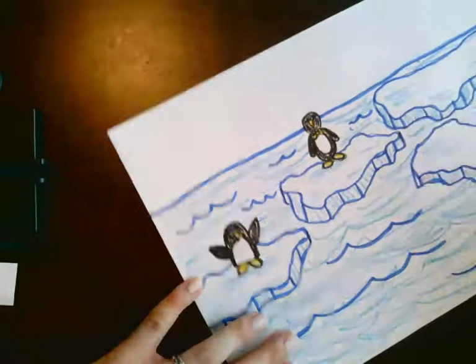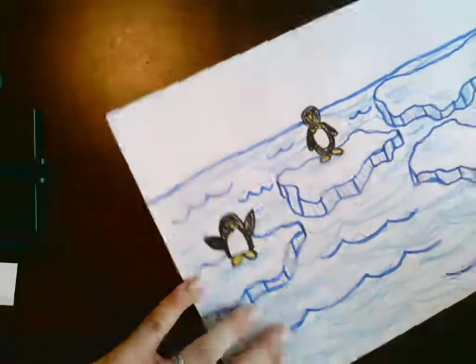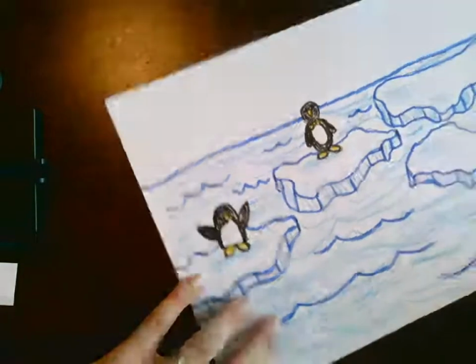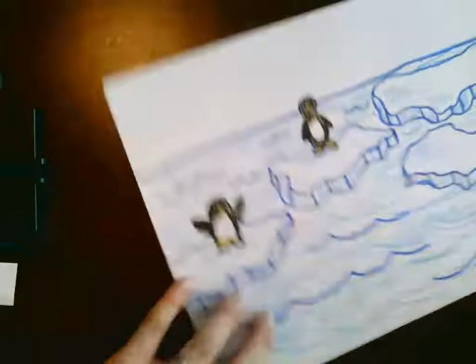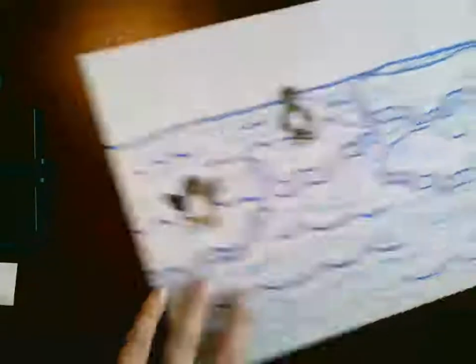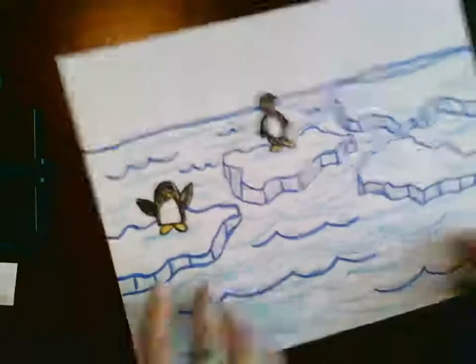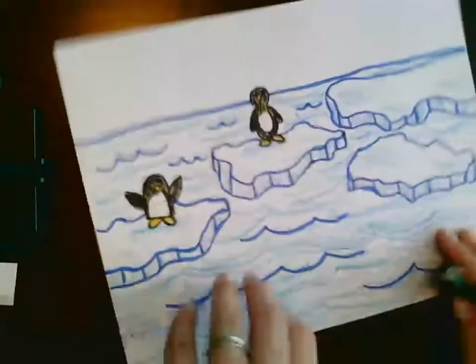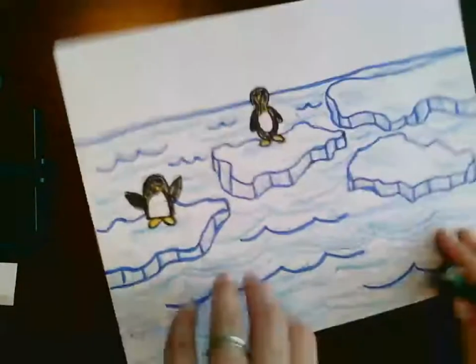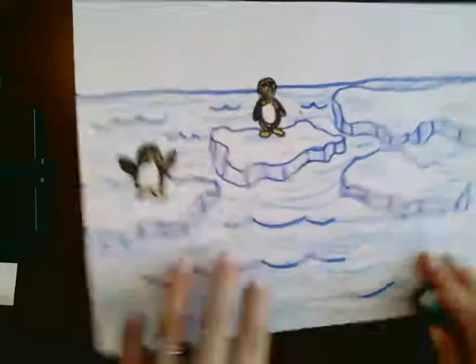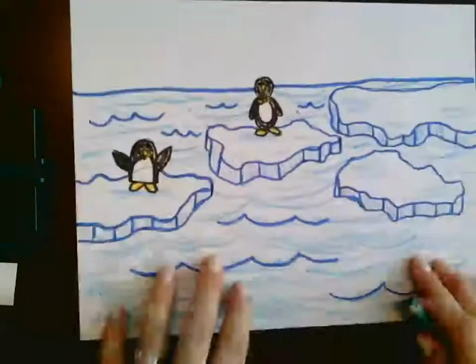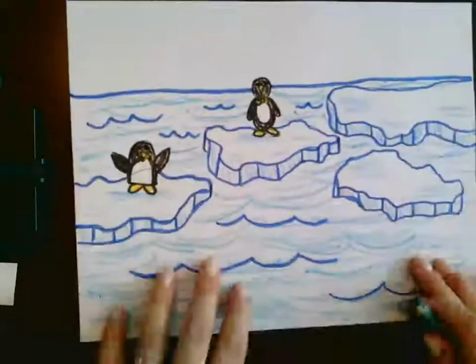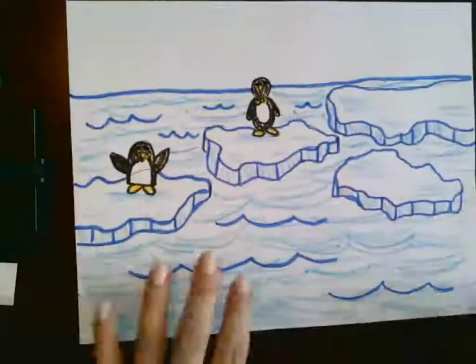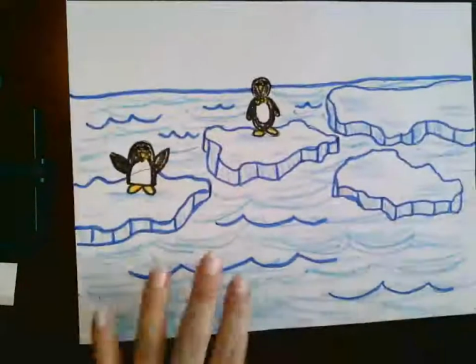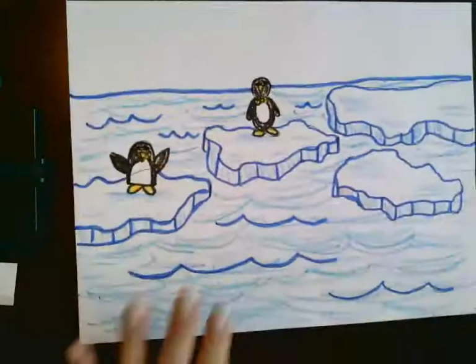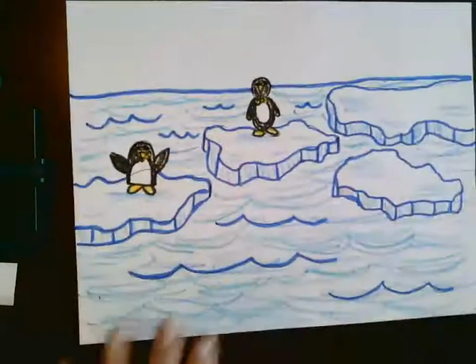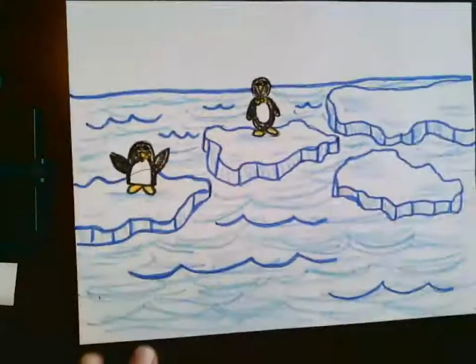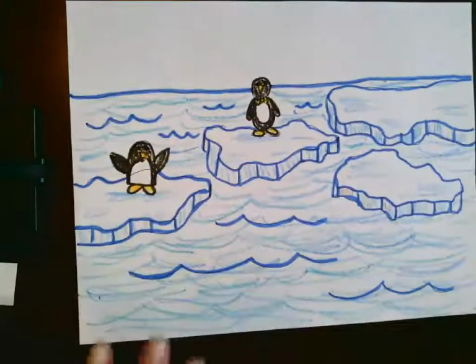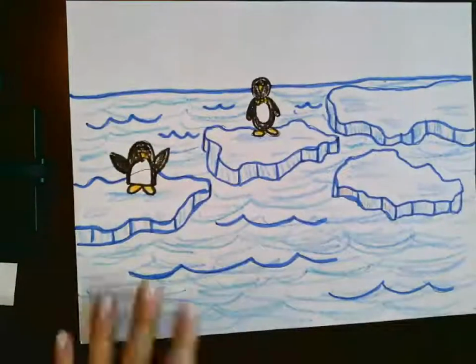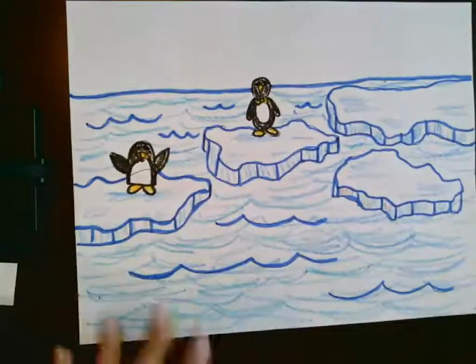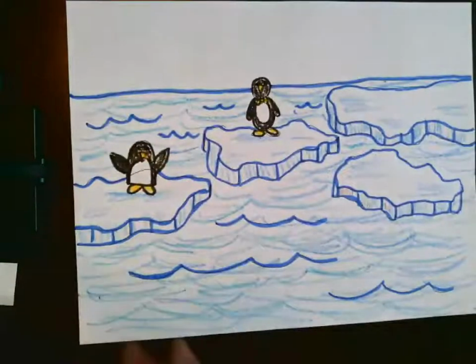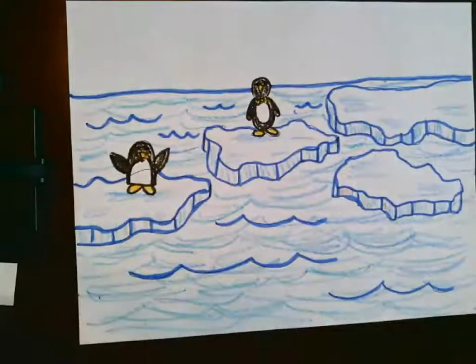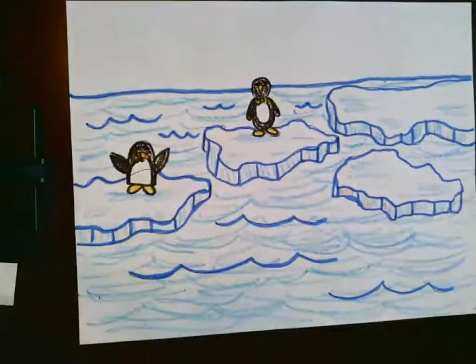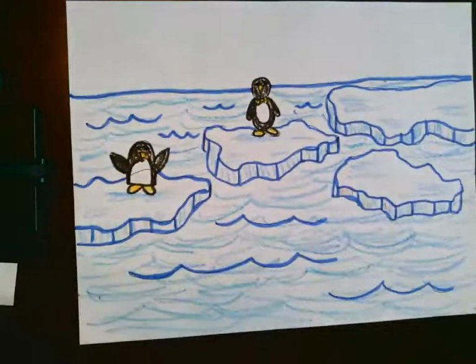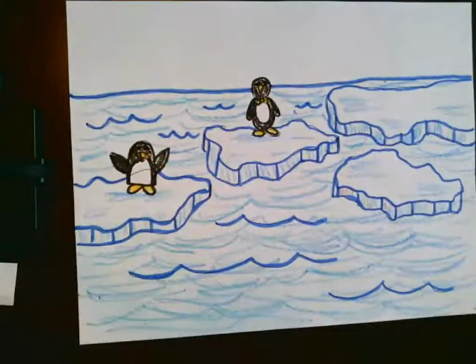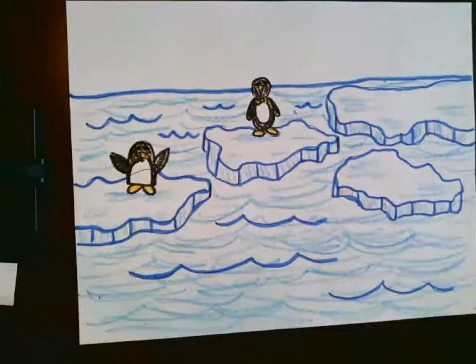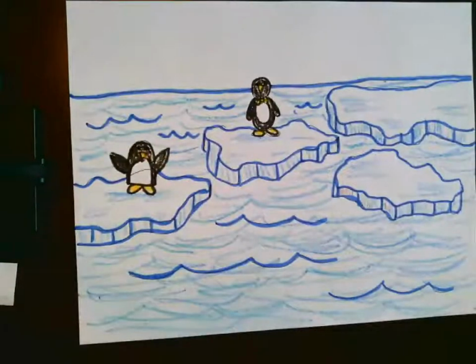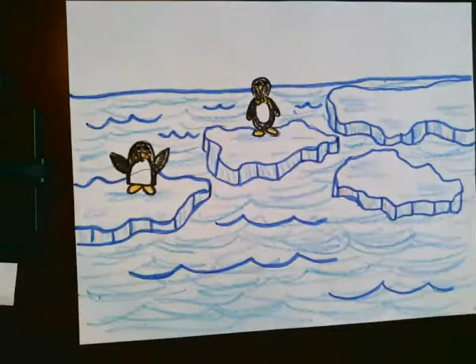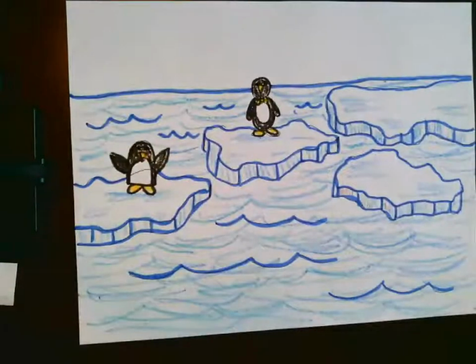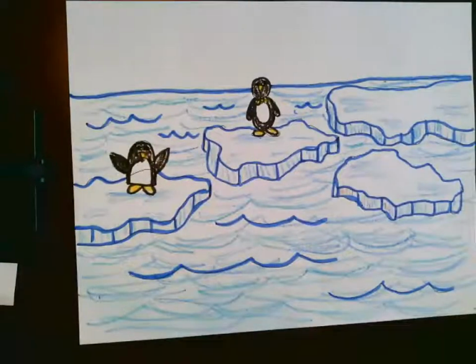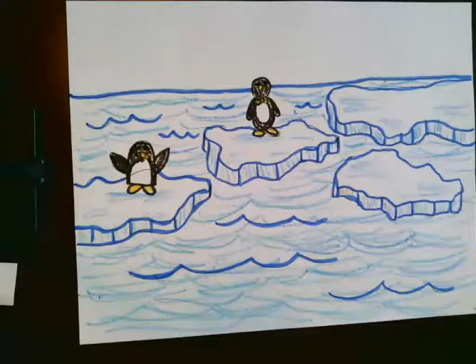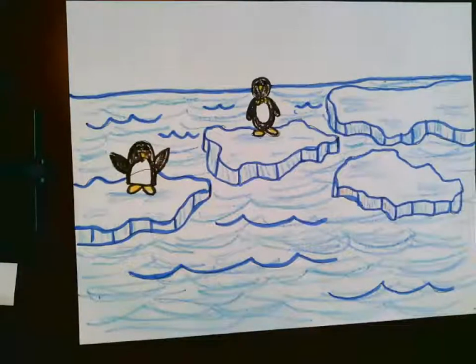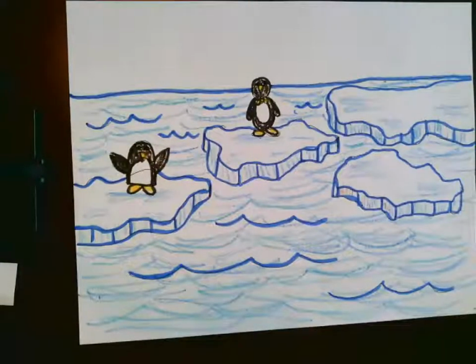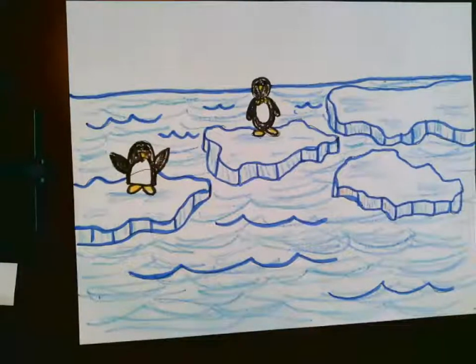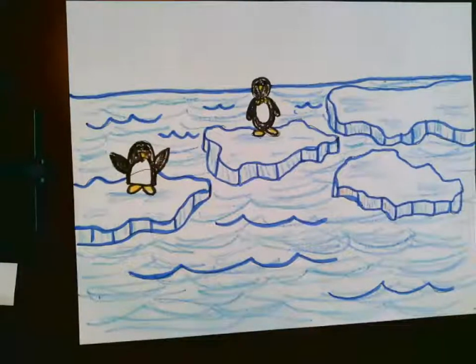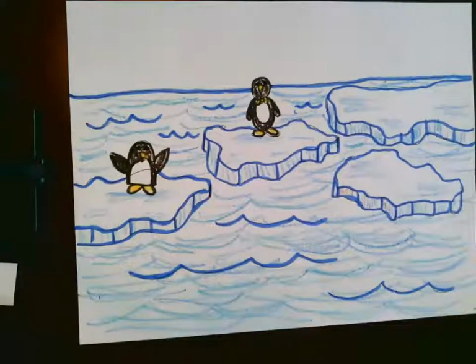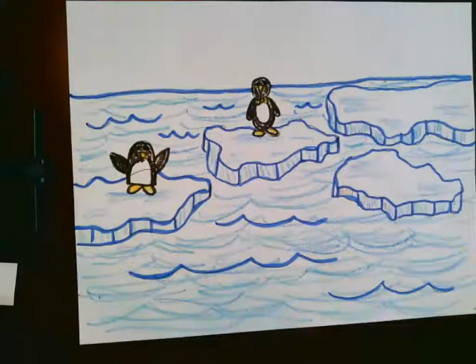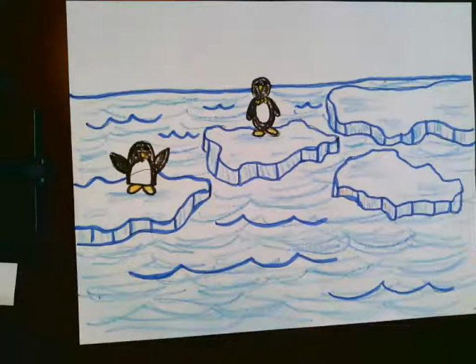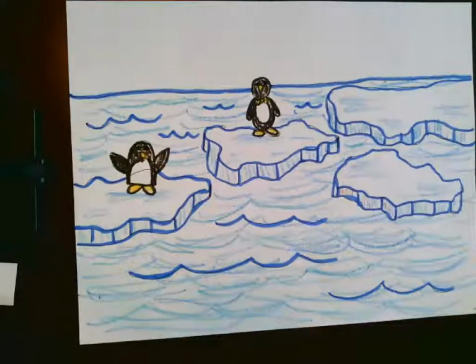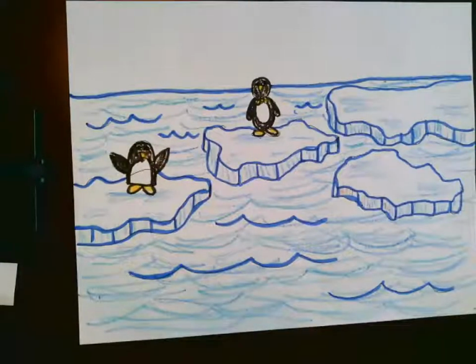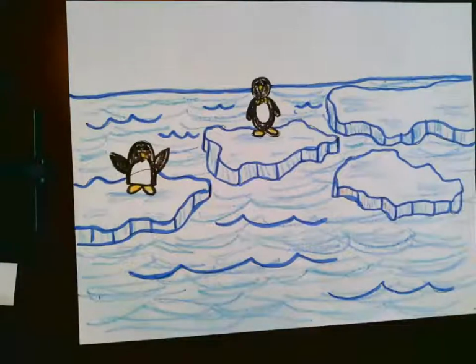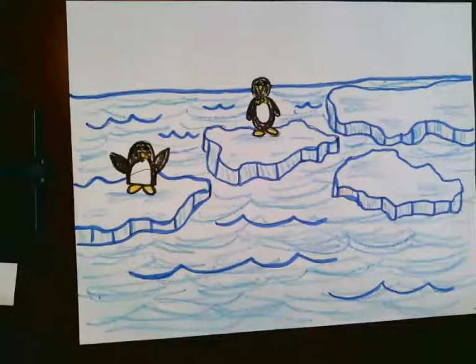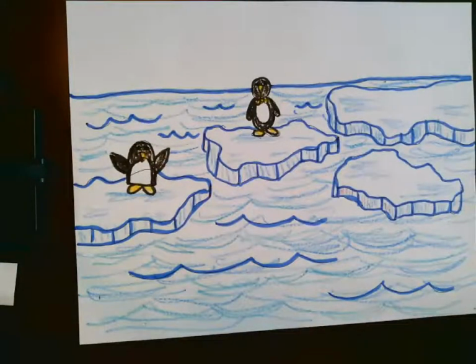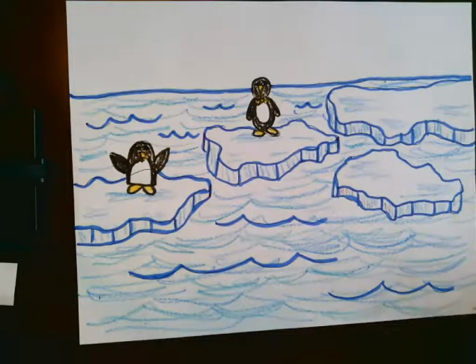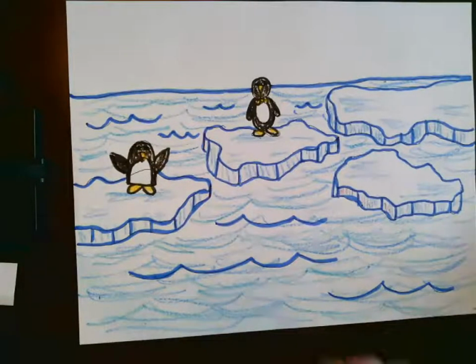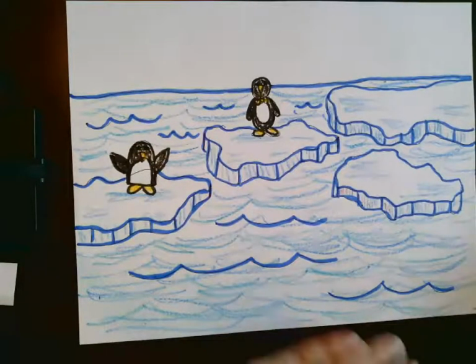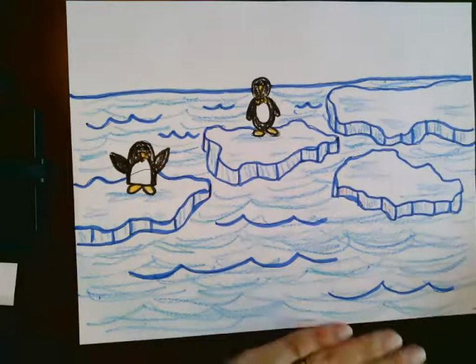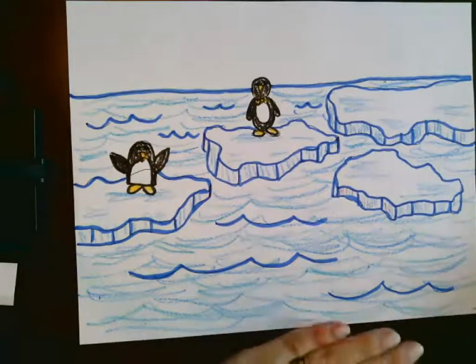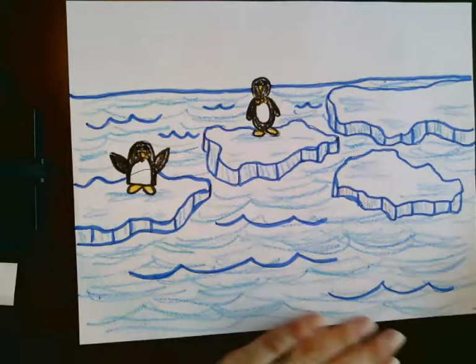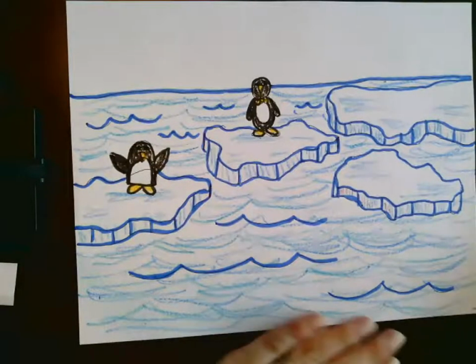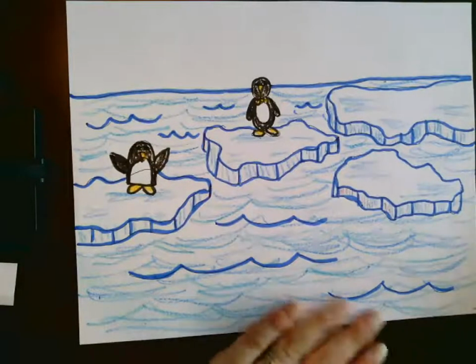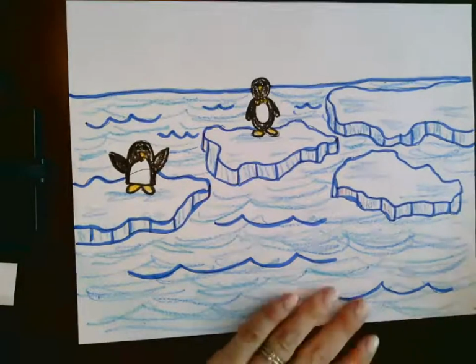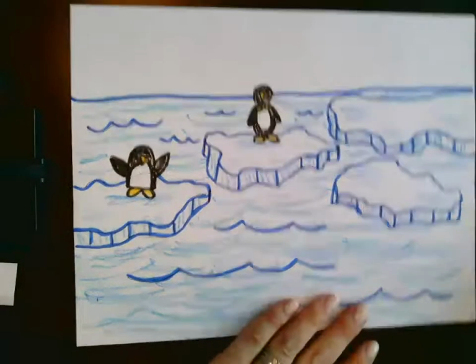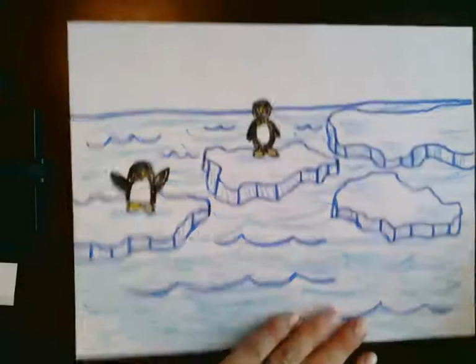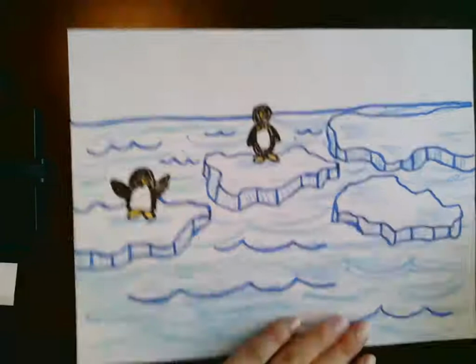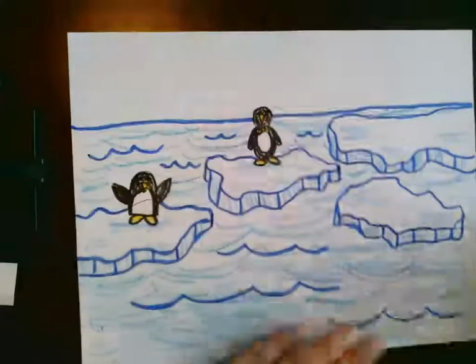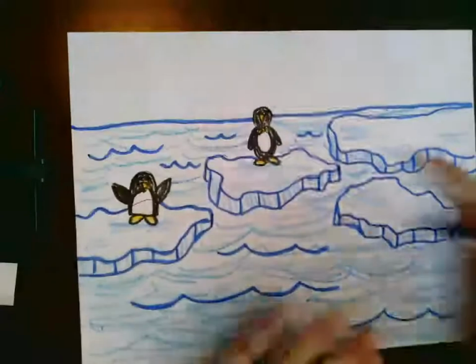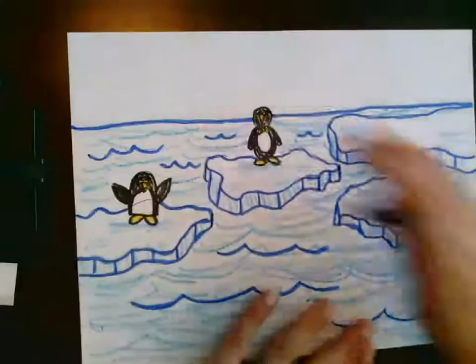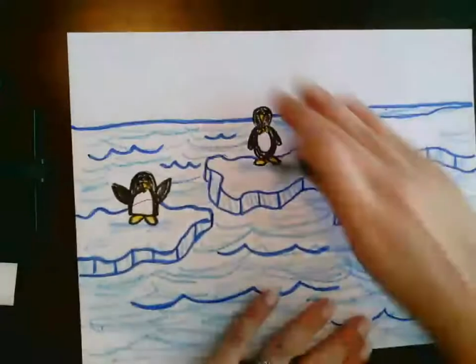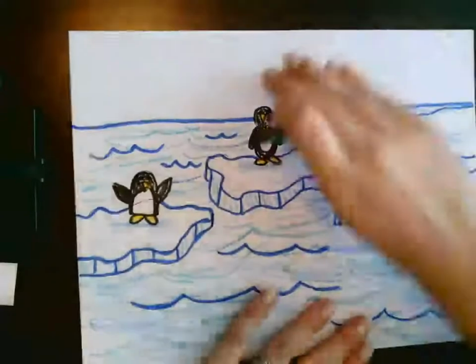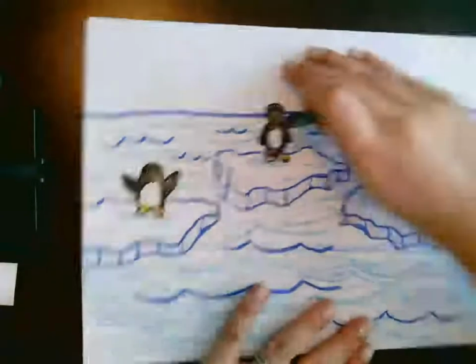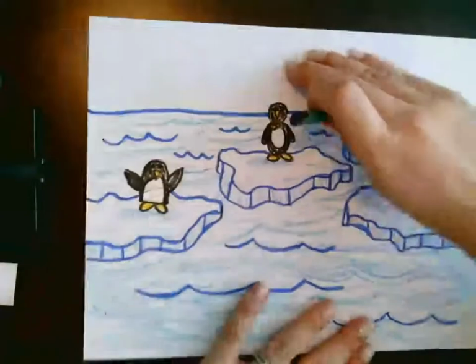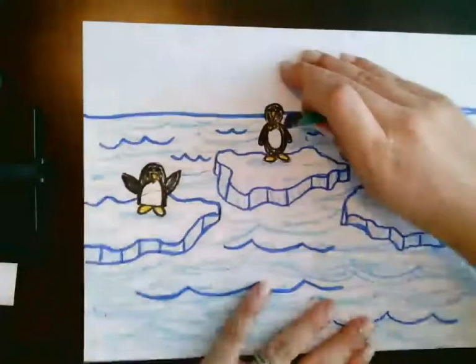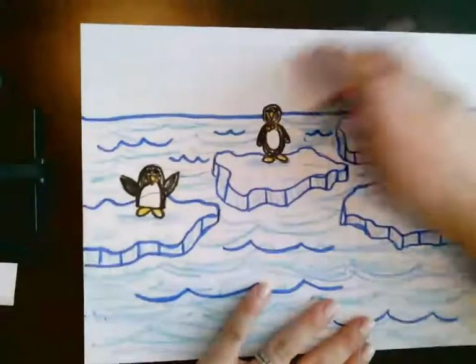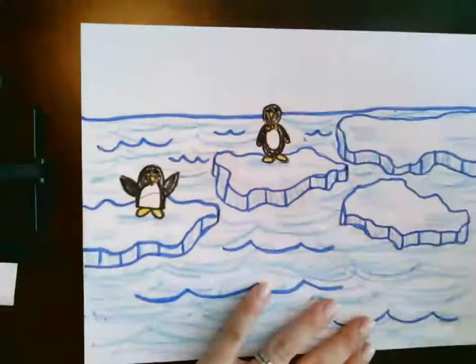So you can continue to color the water as much as you want. I'm going to leave mine like that for now. Next, I'm going to do my sky.